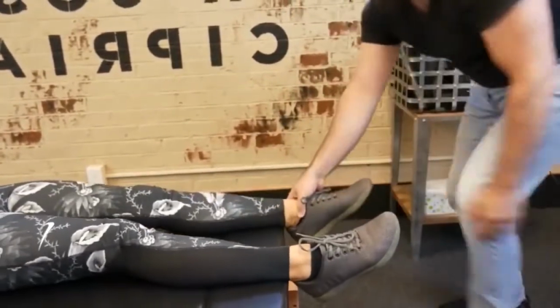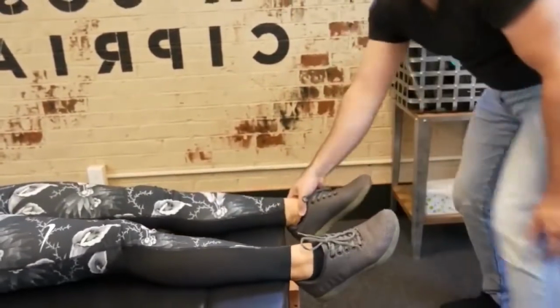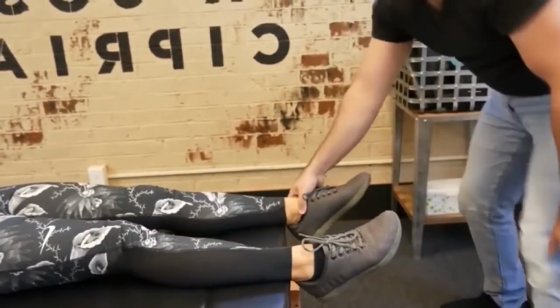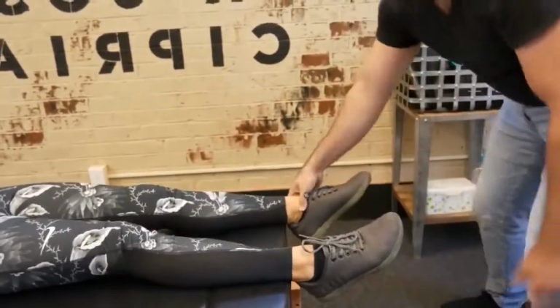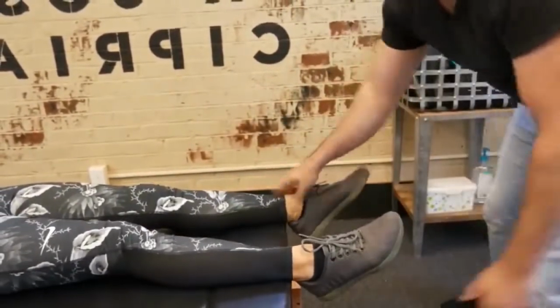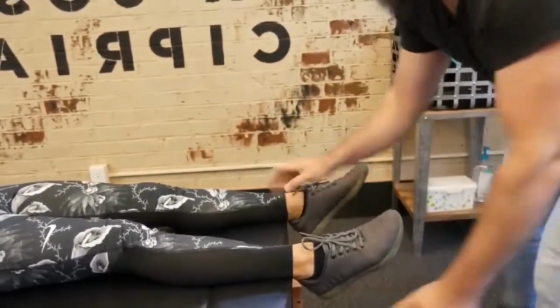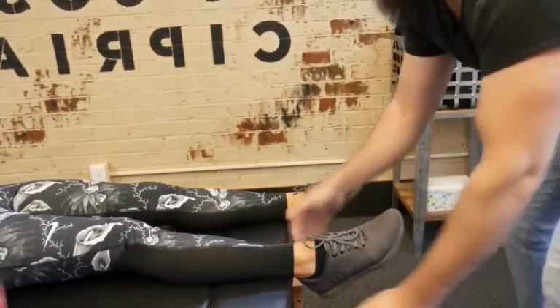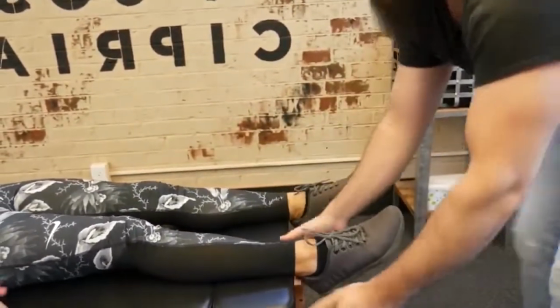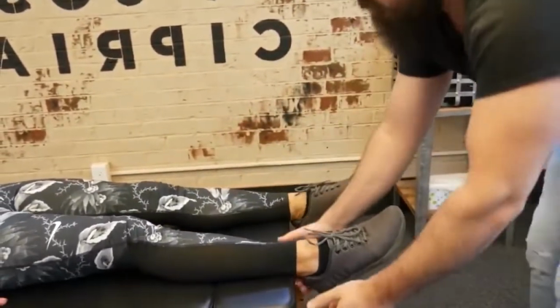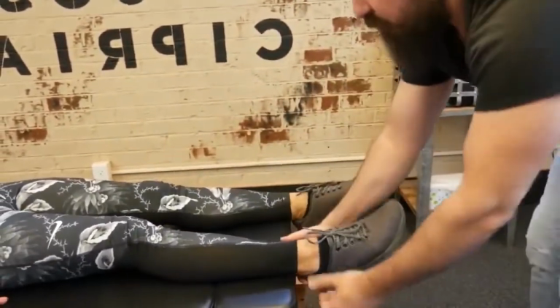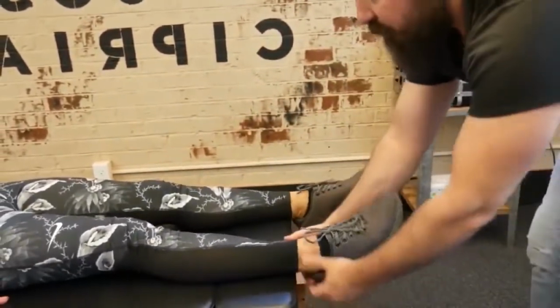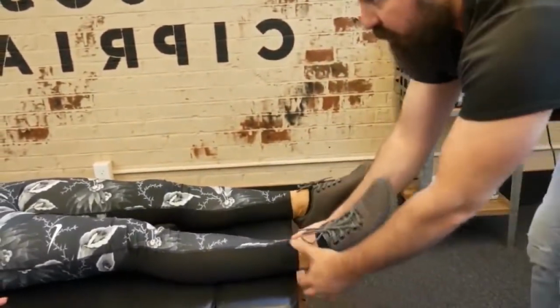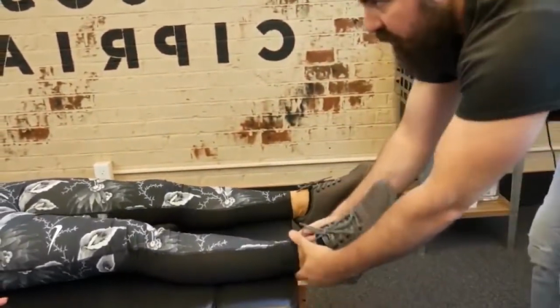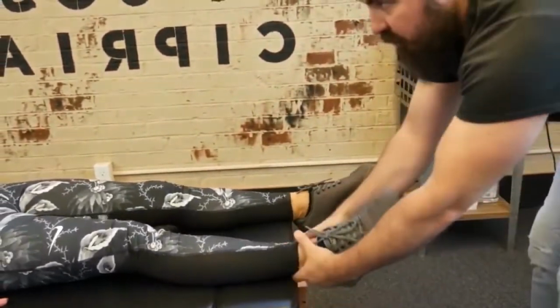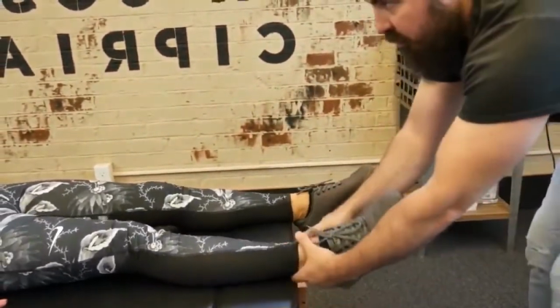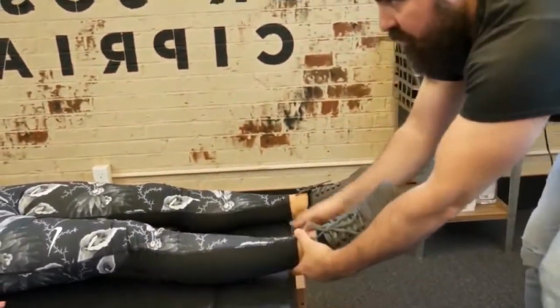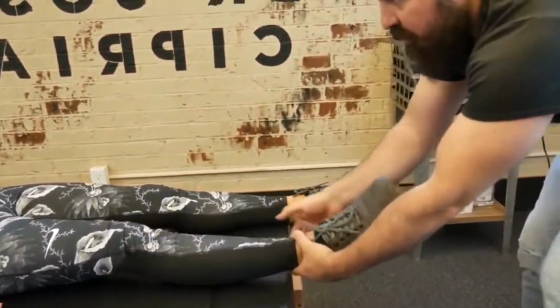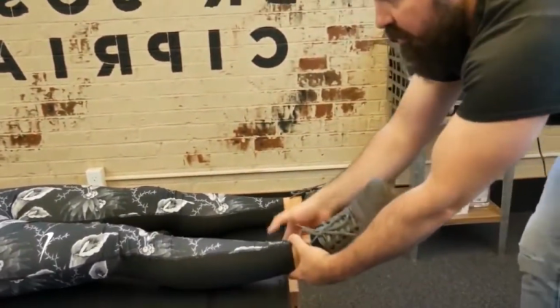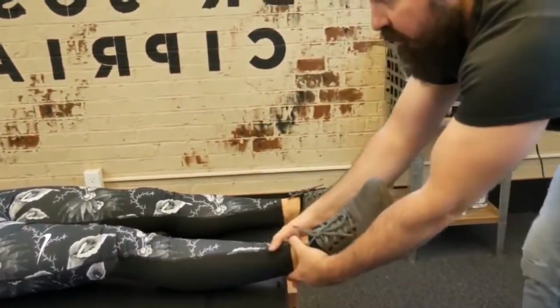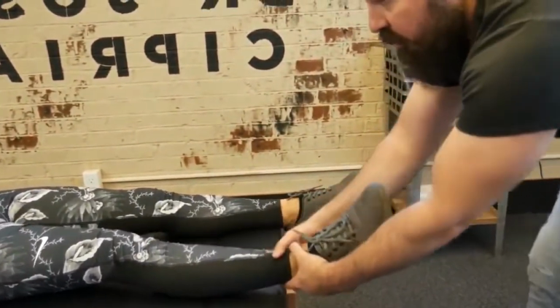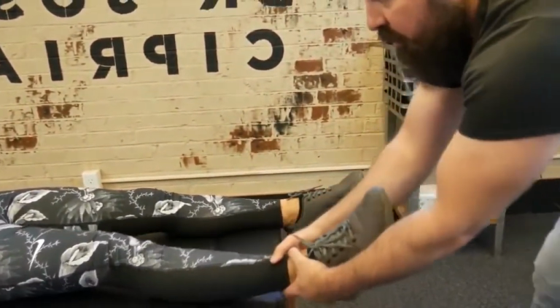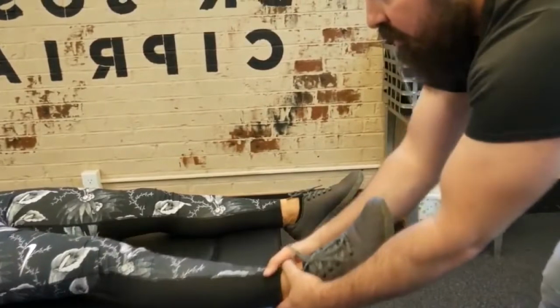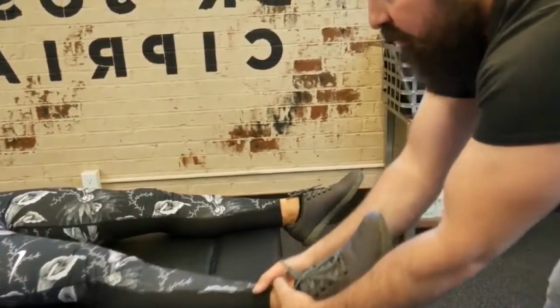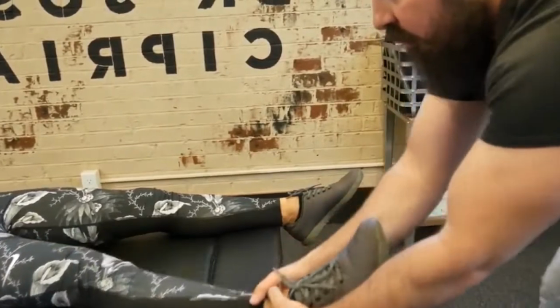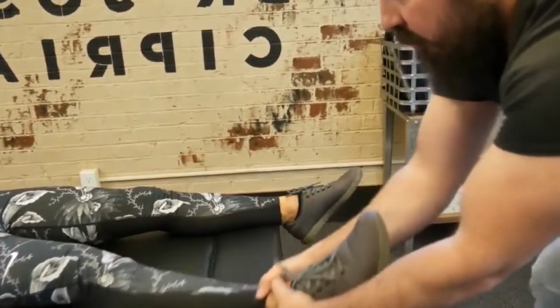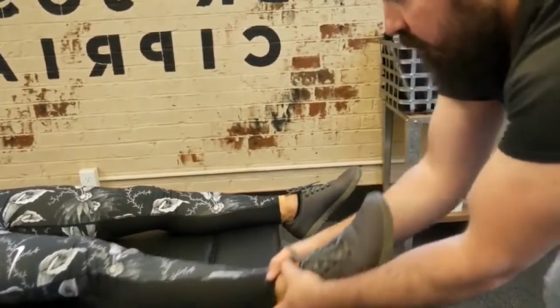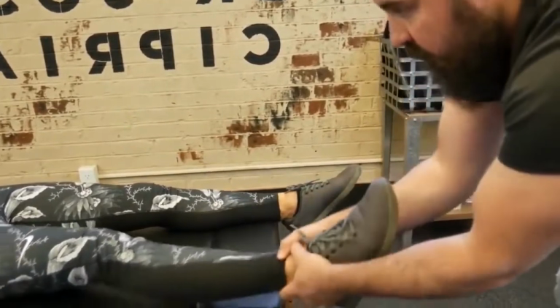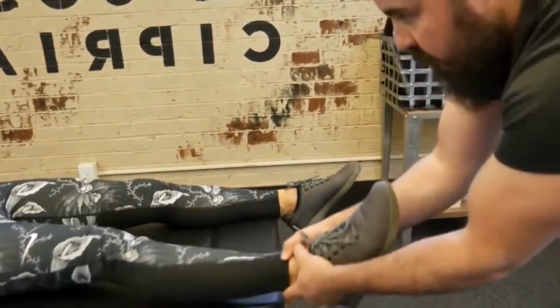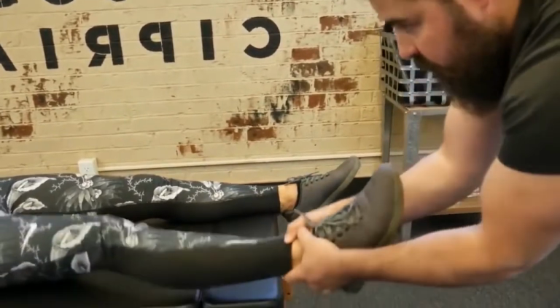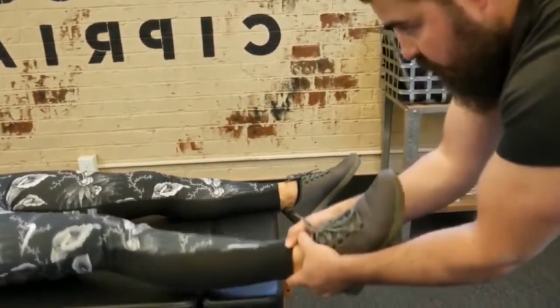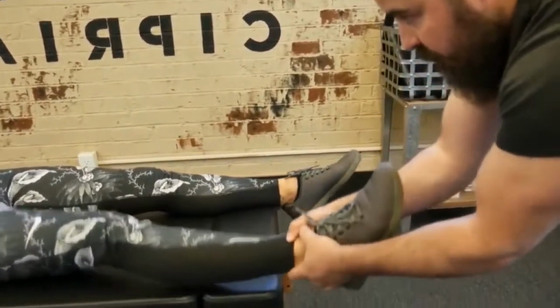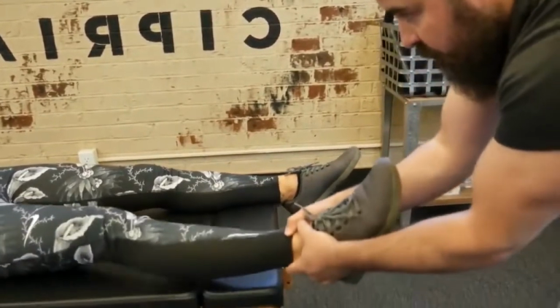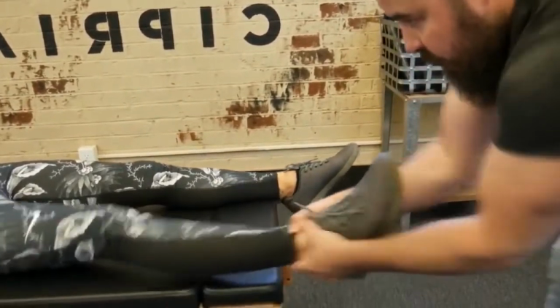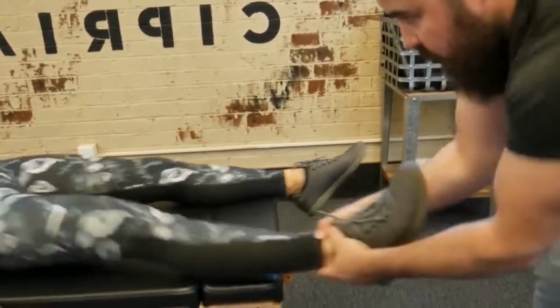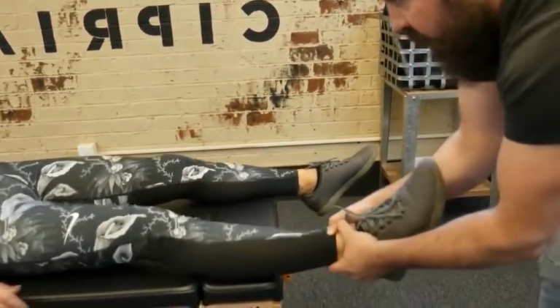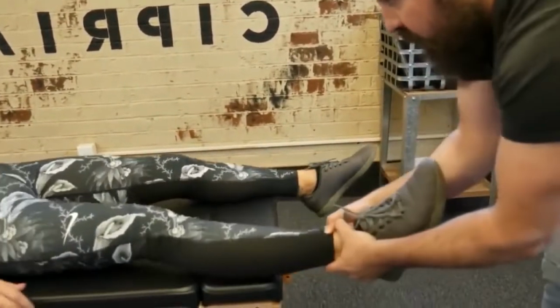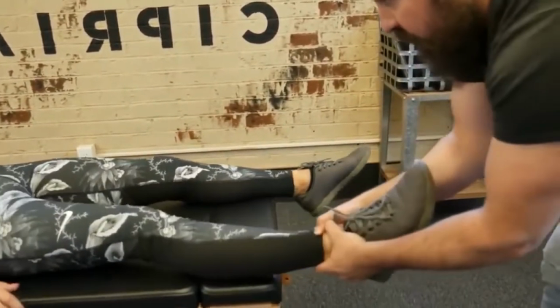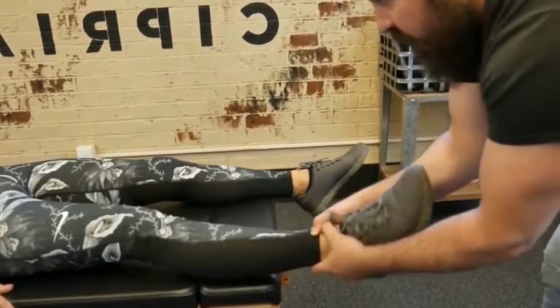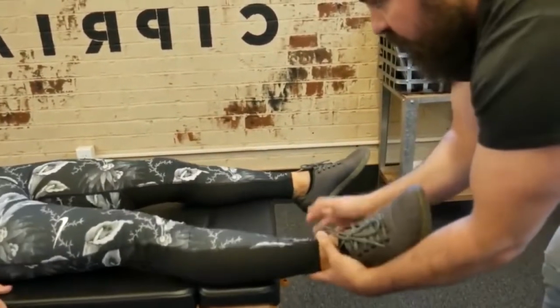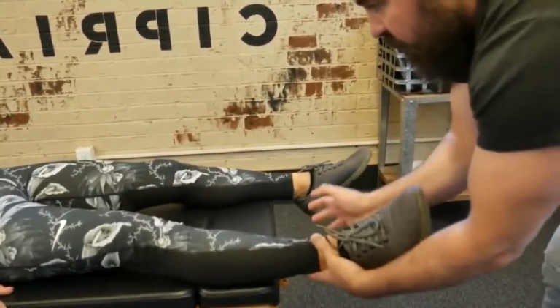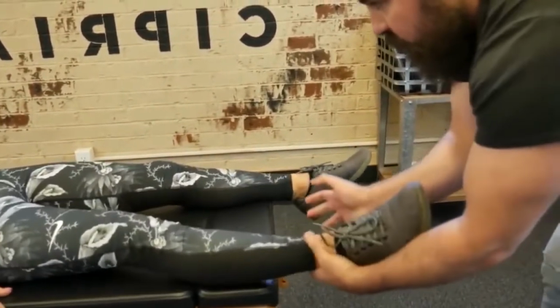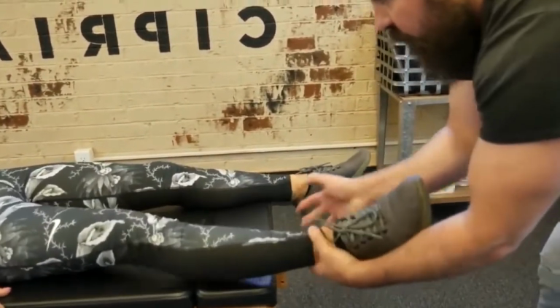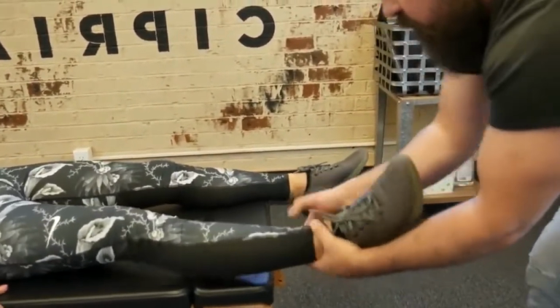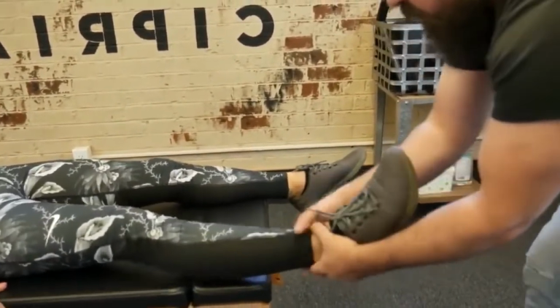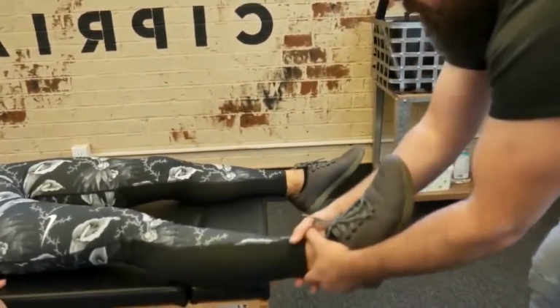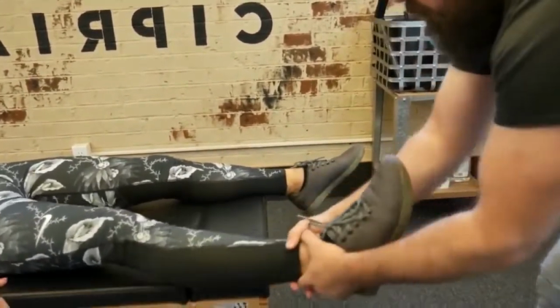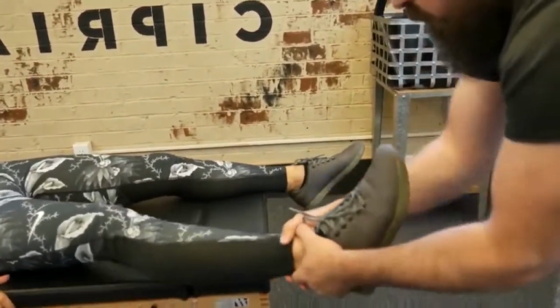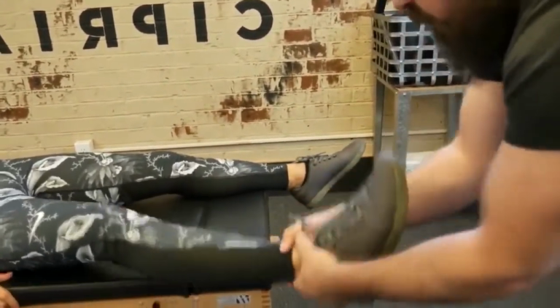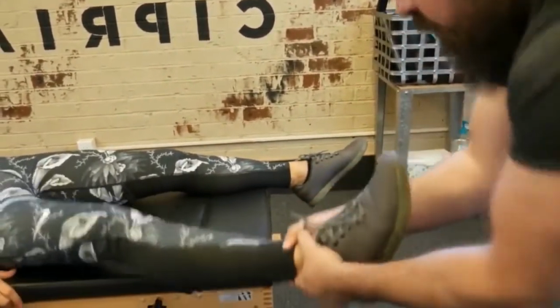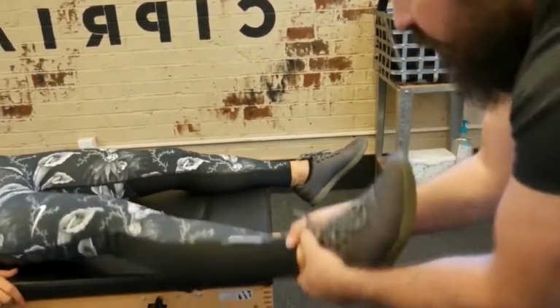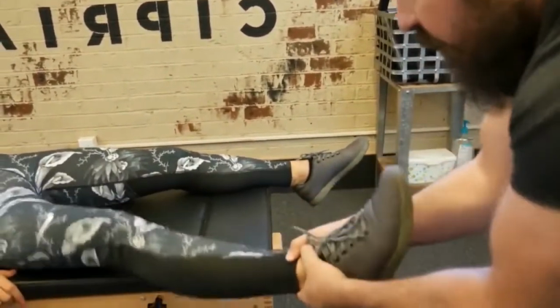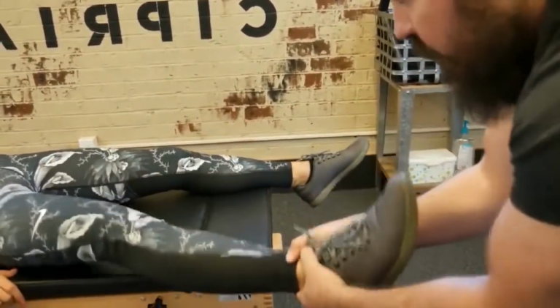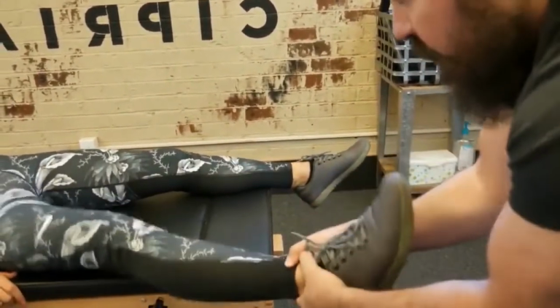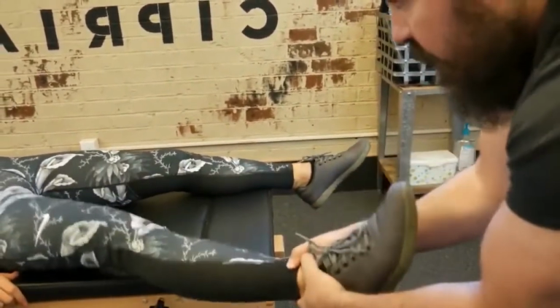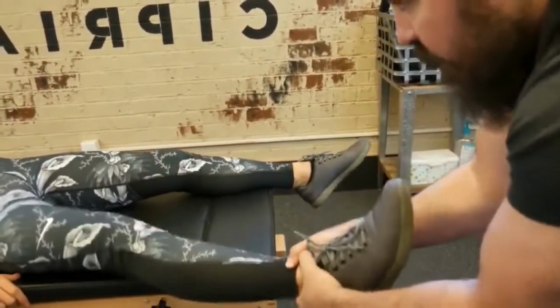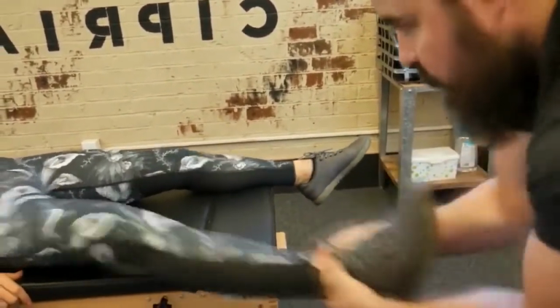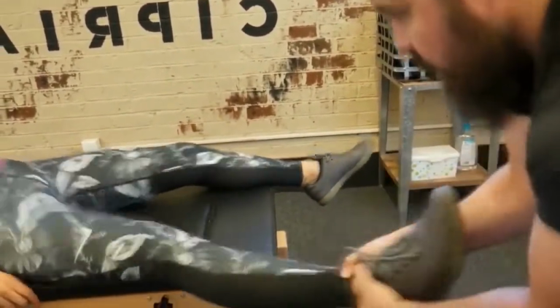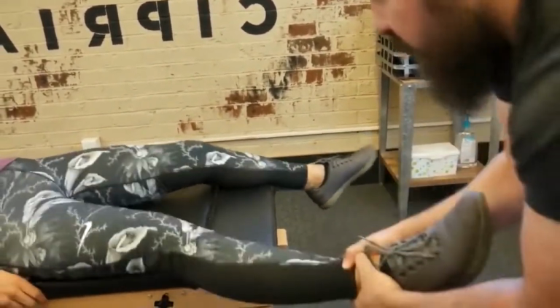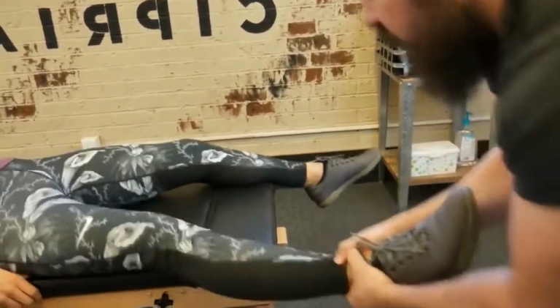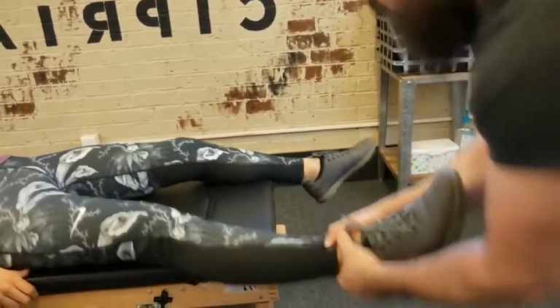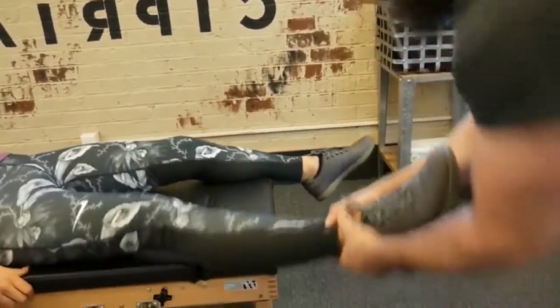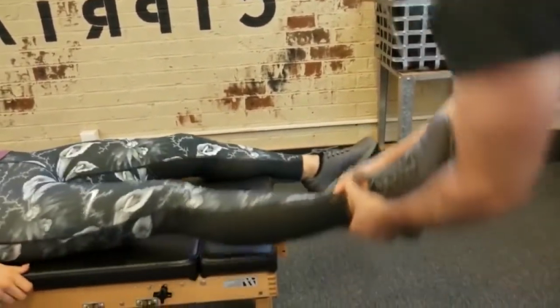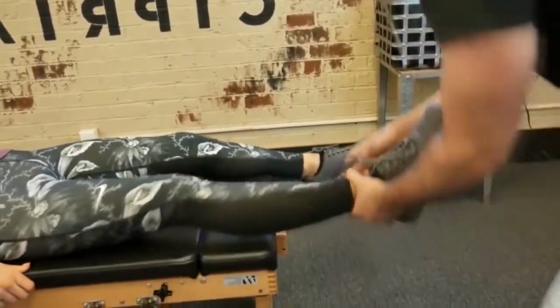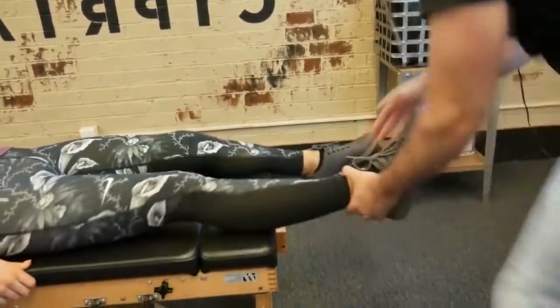Felt that ankle release quite a bit. One more time here. There we go.